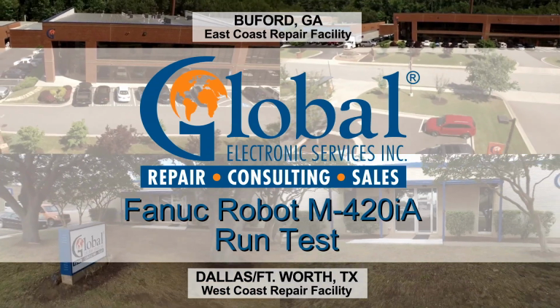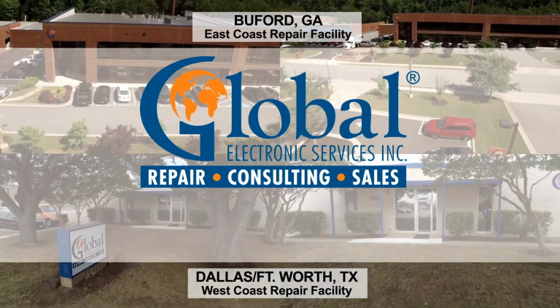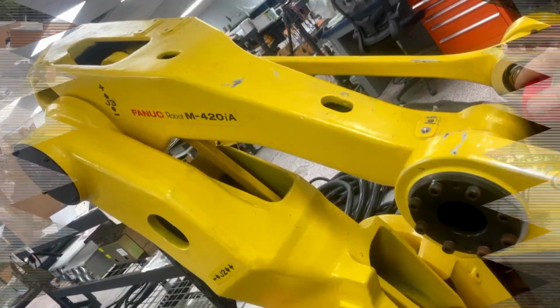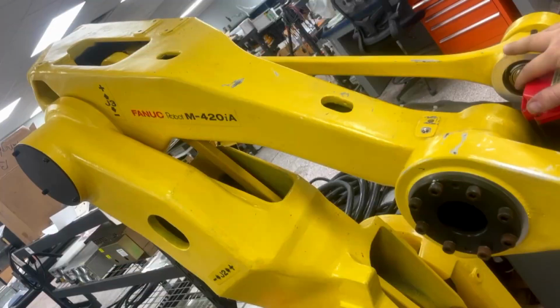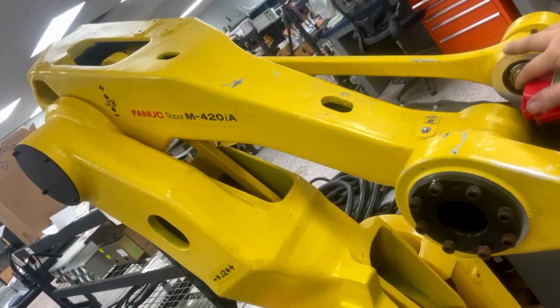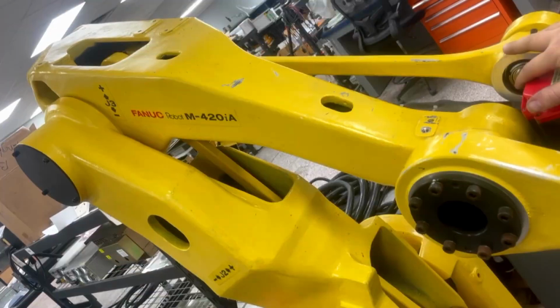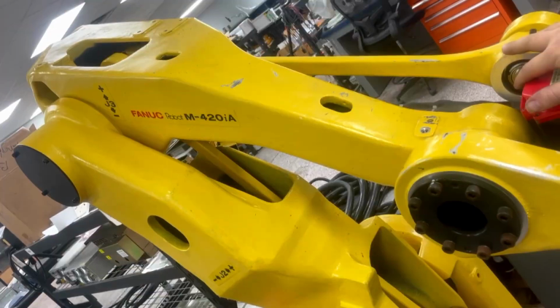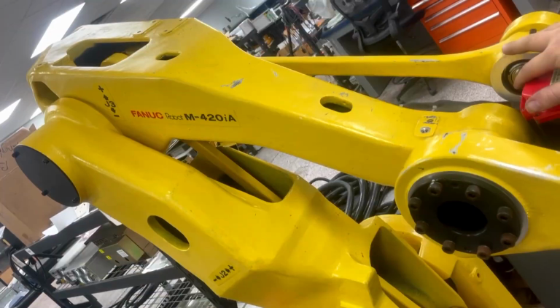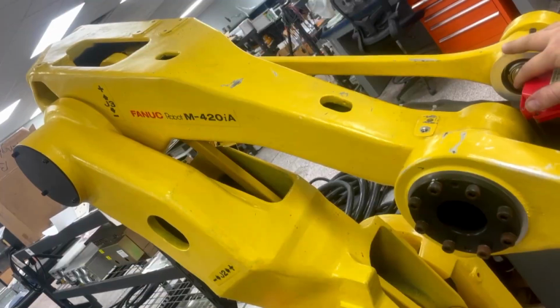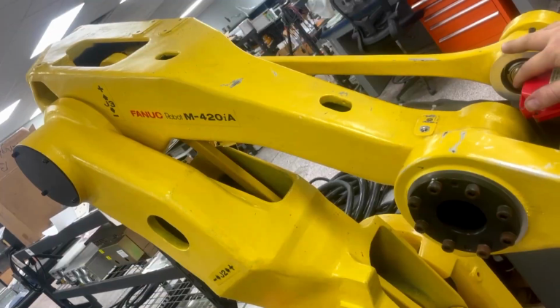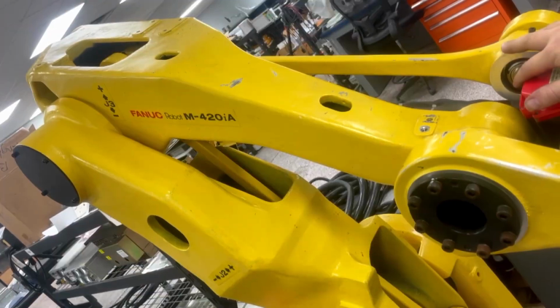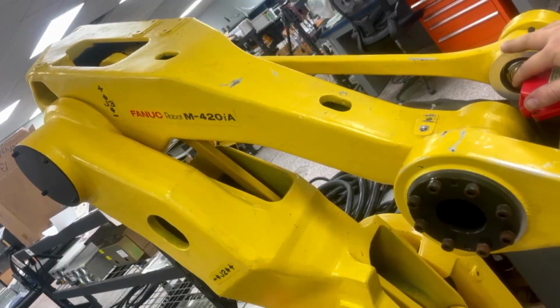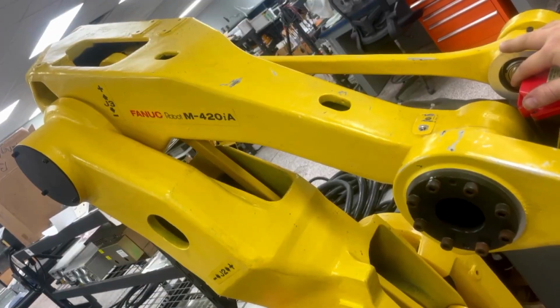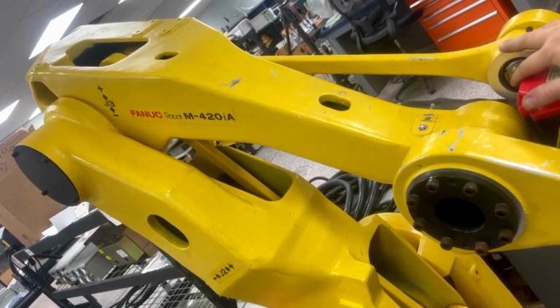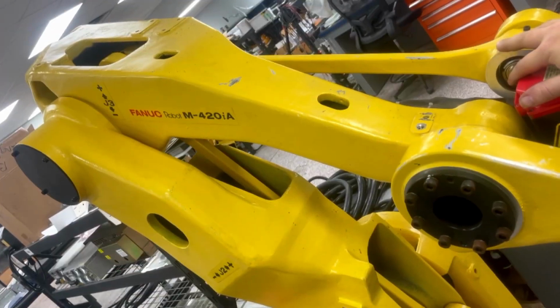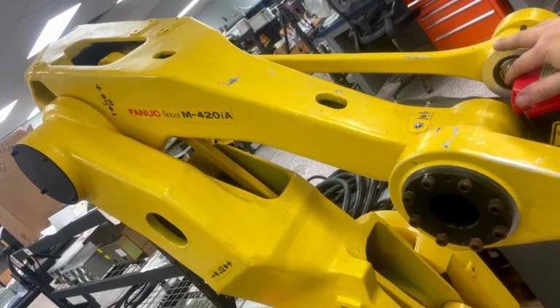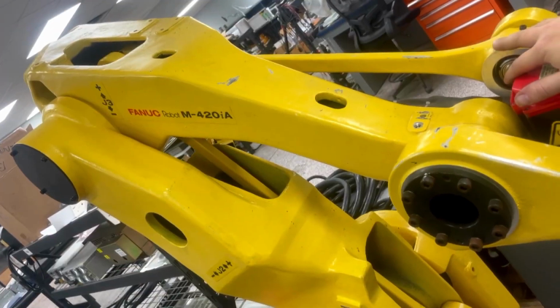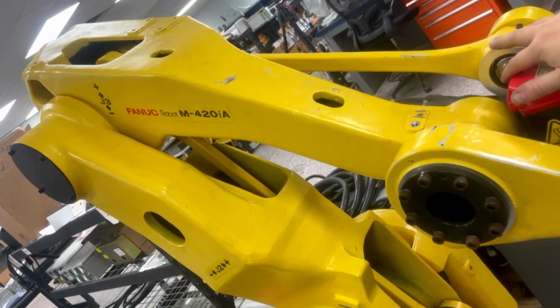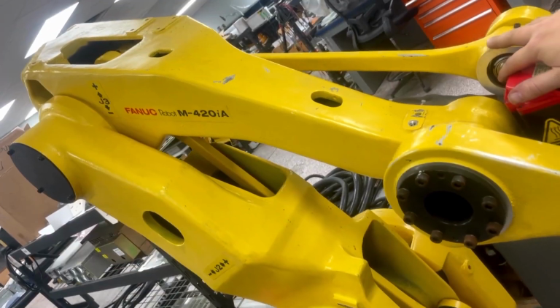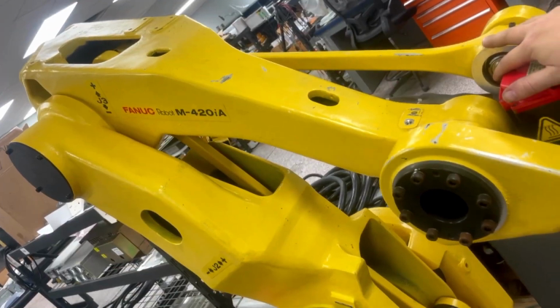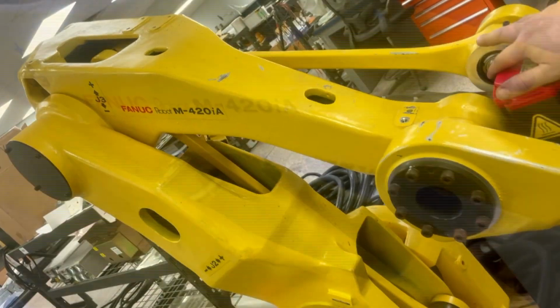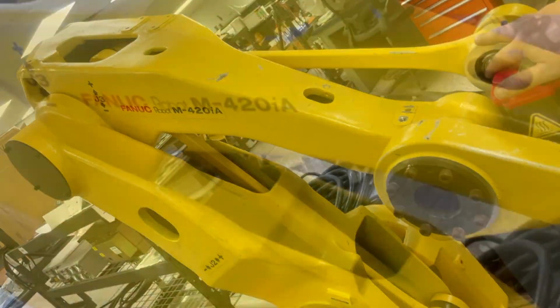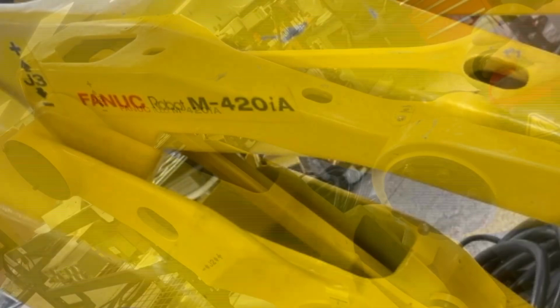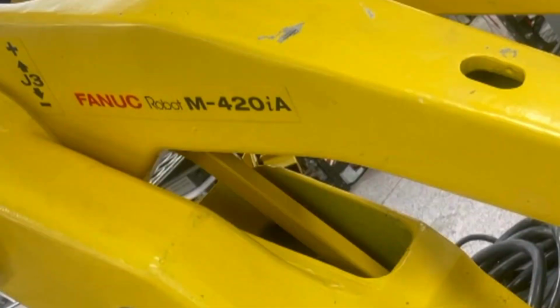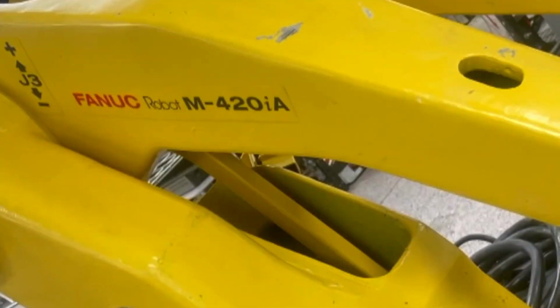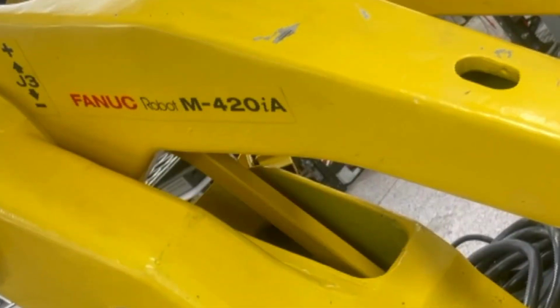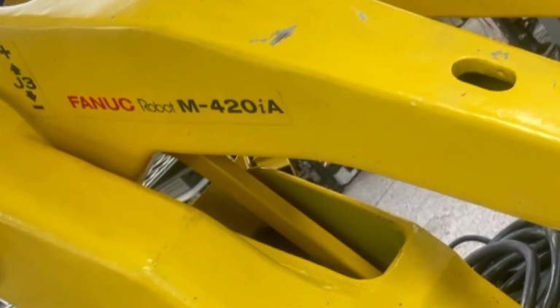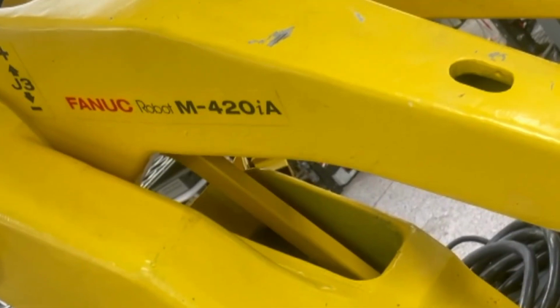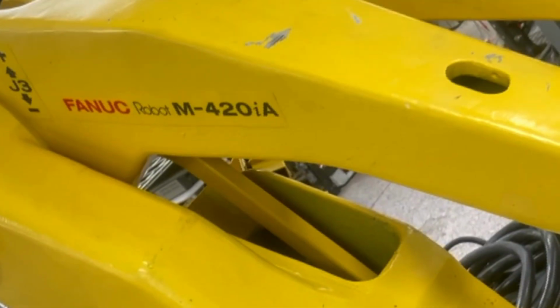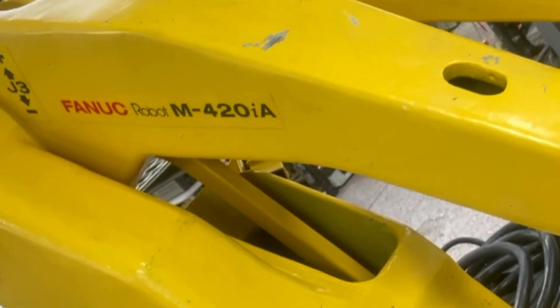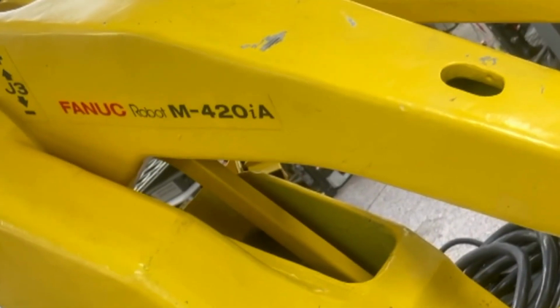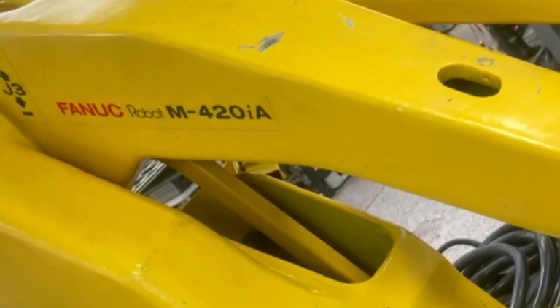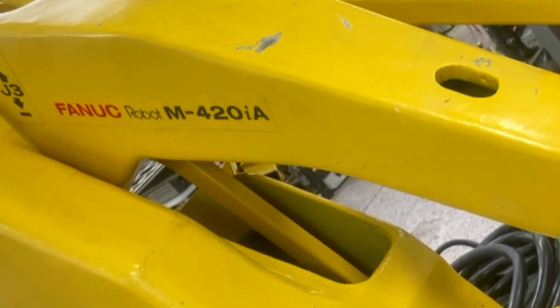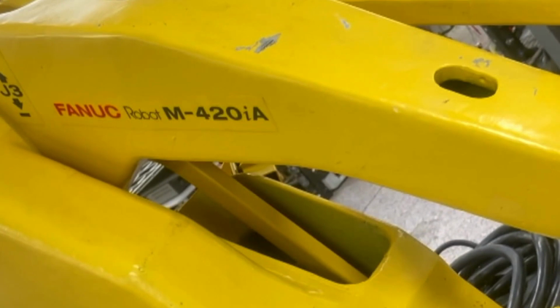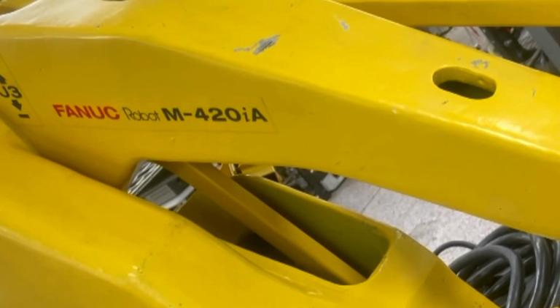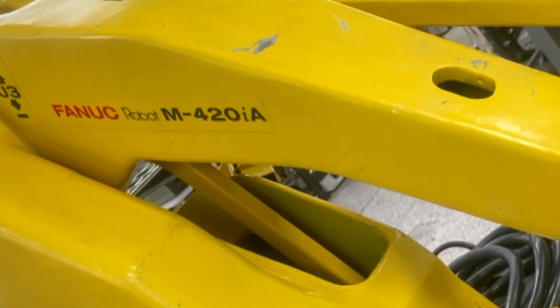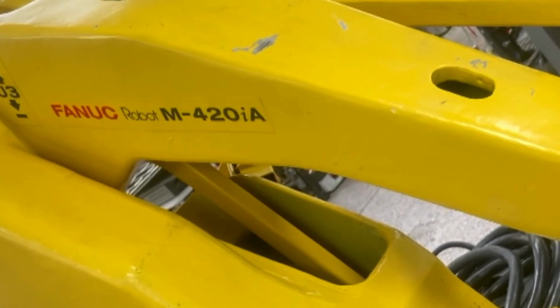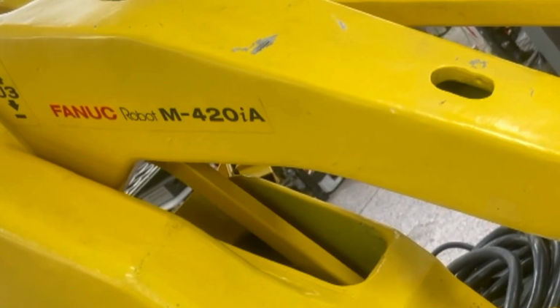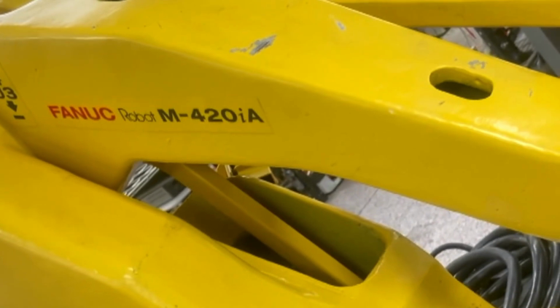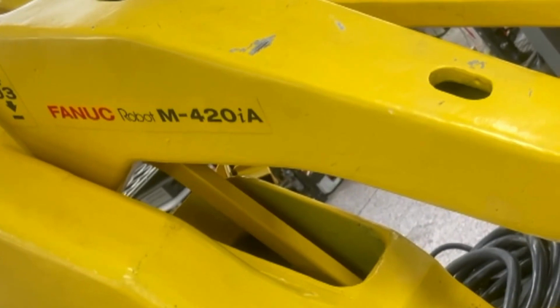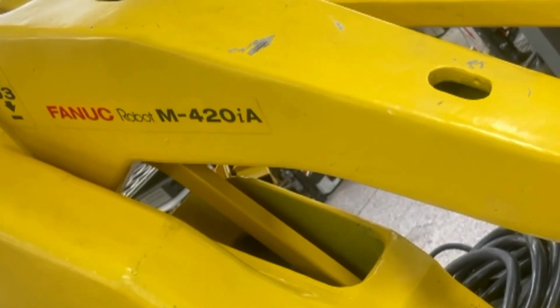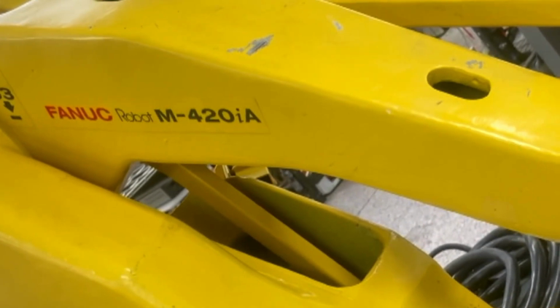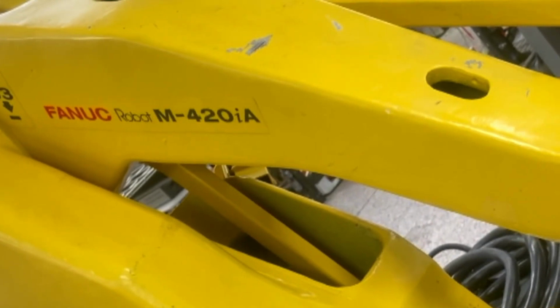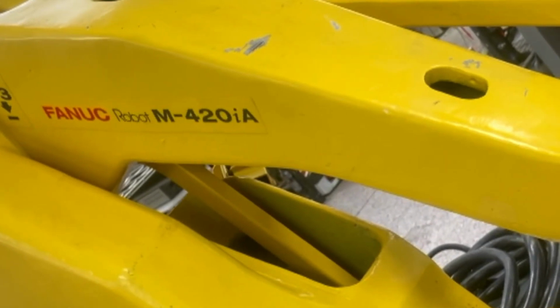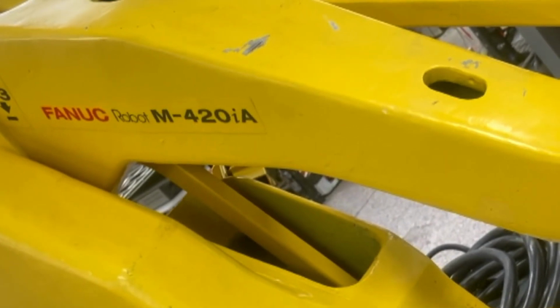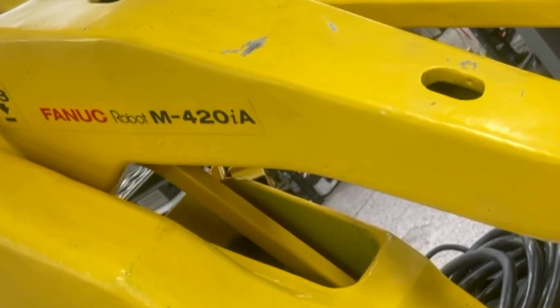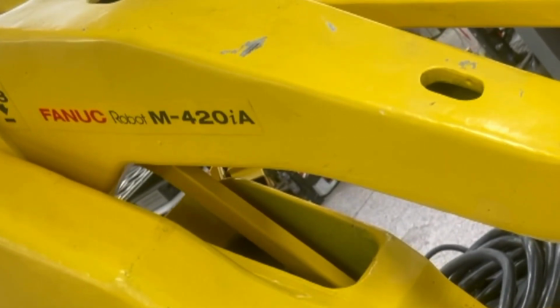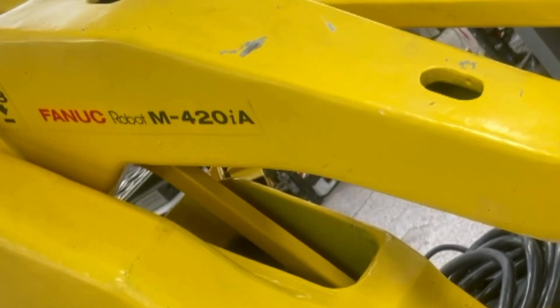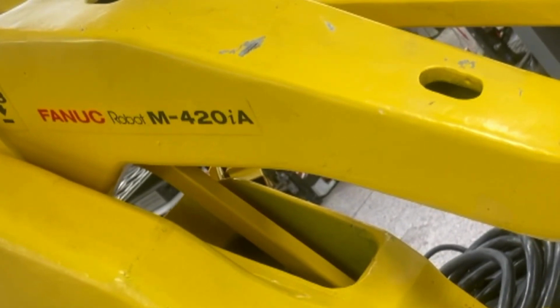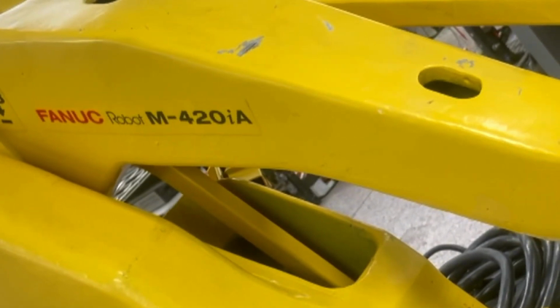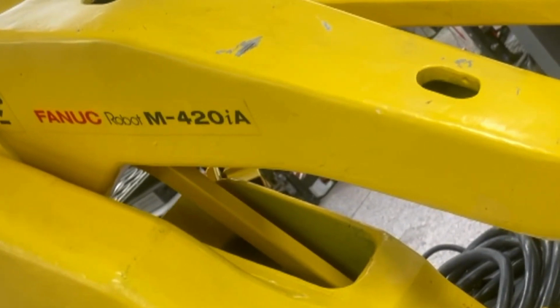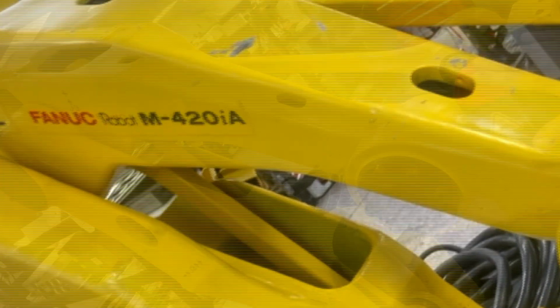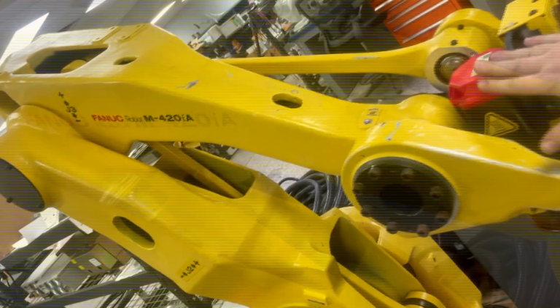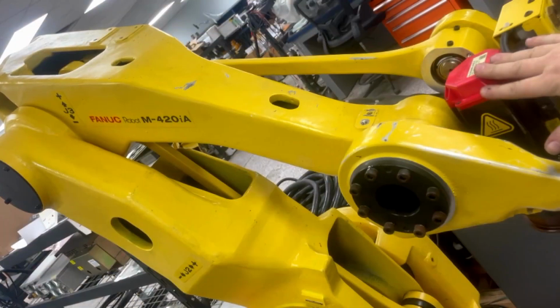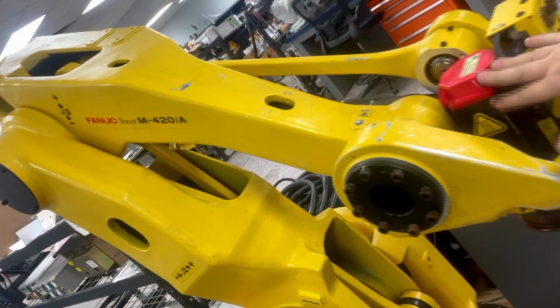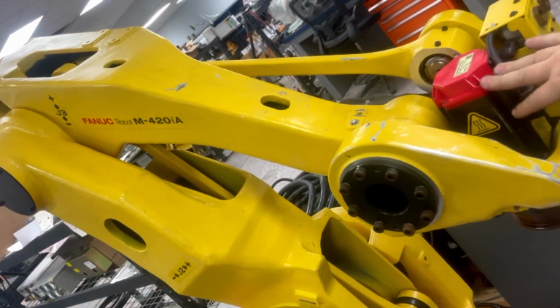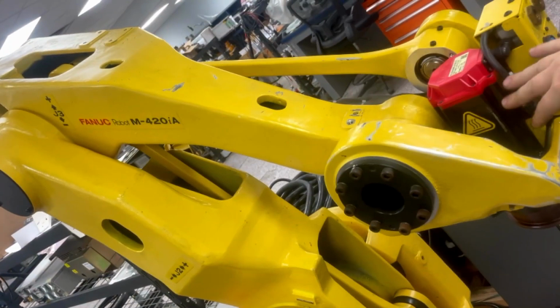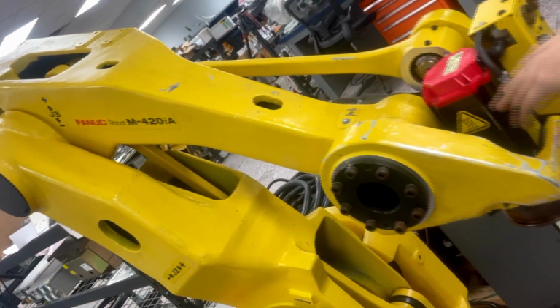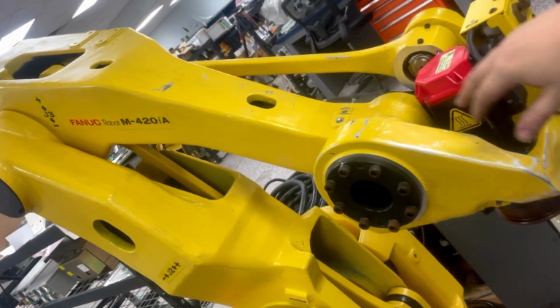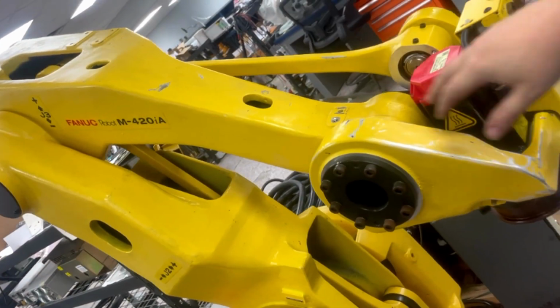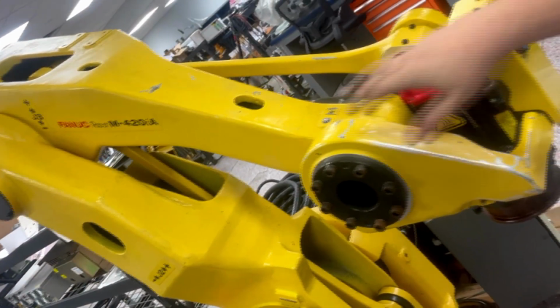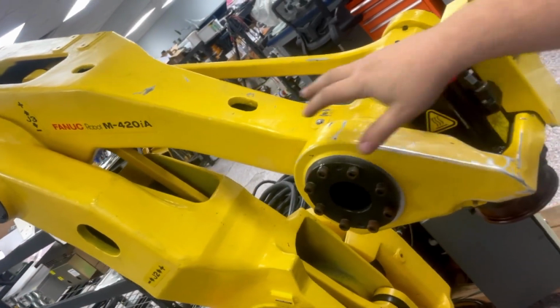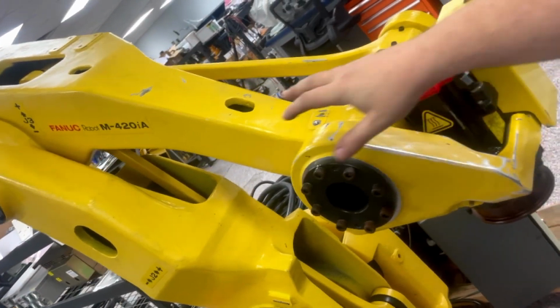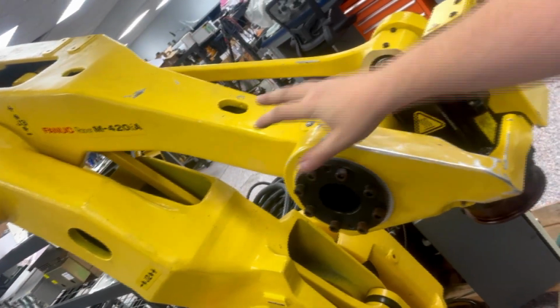Today we are working out issues with our FANUC robot M-420IA arm.